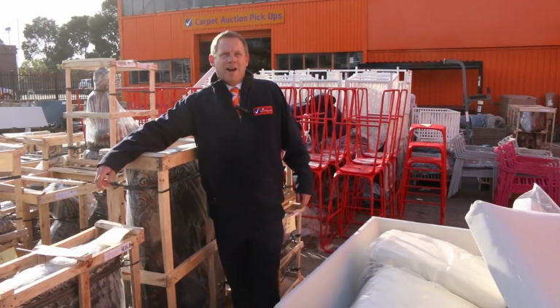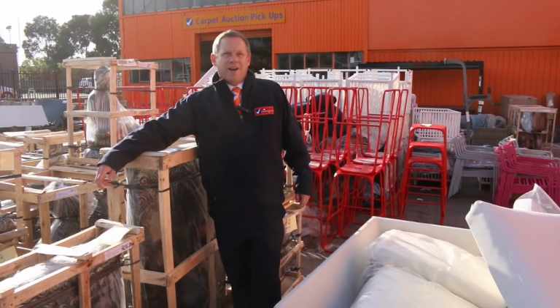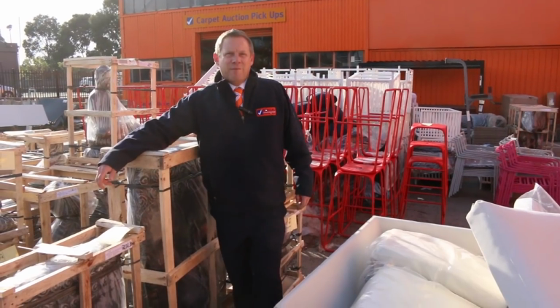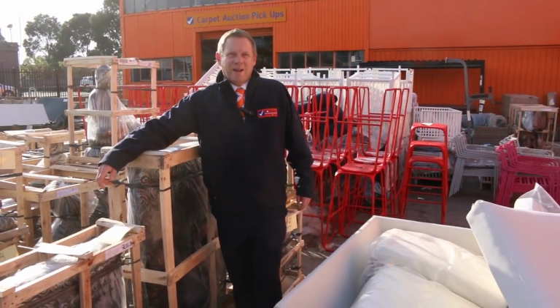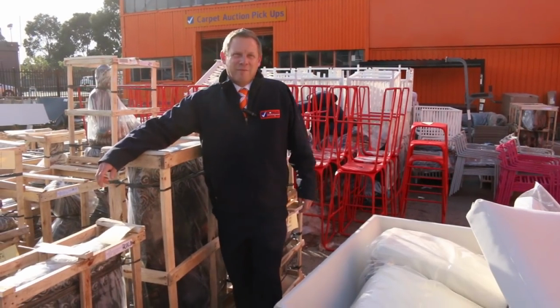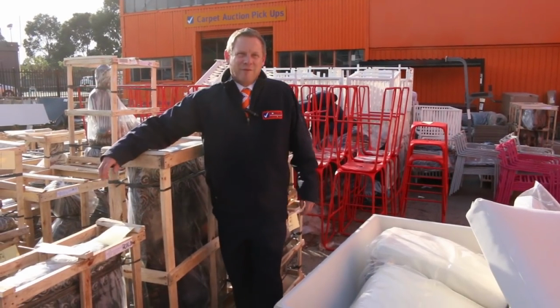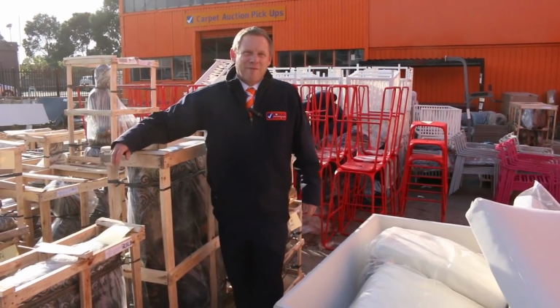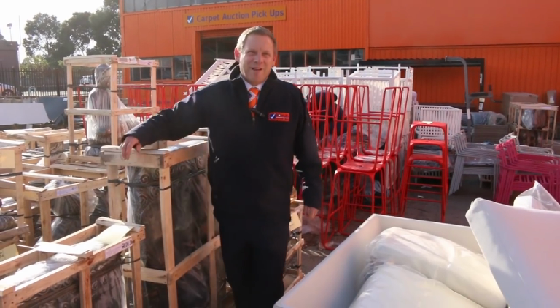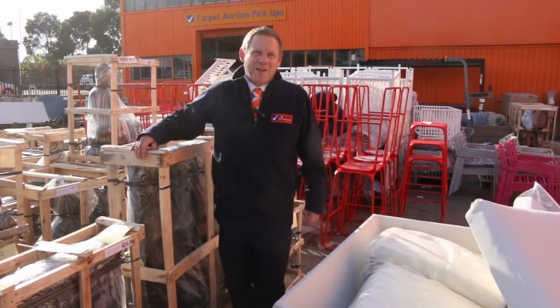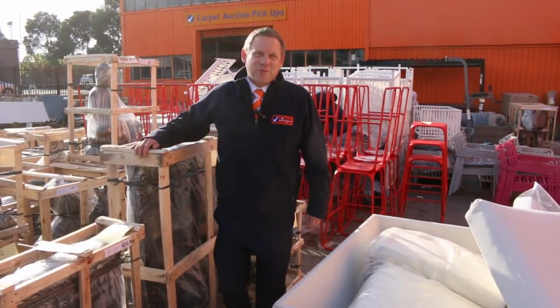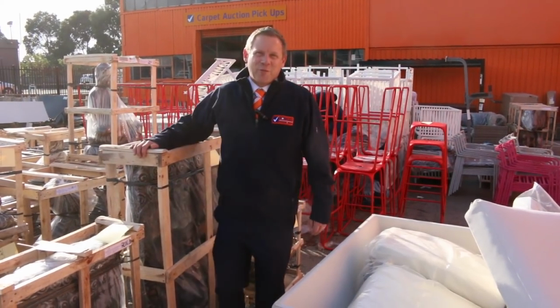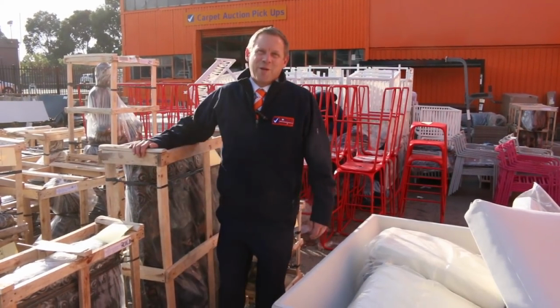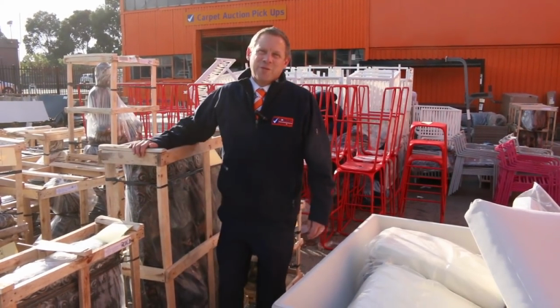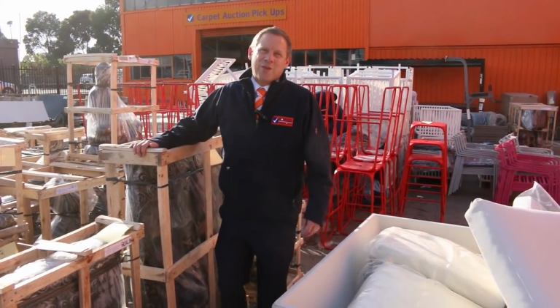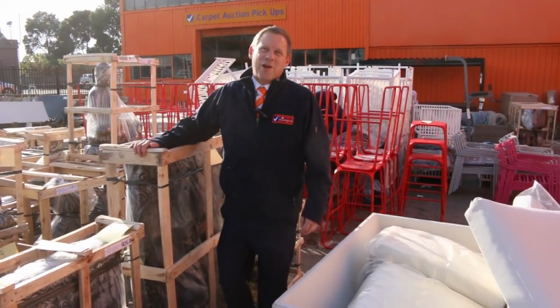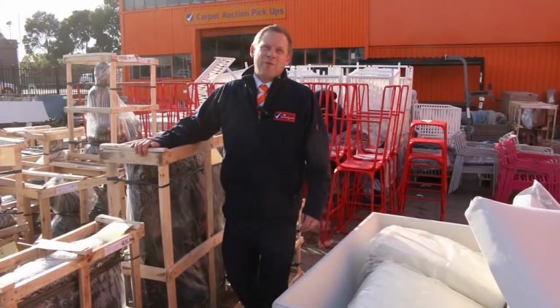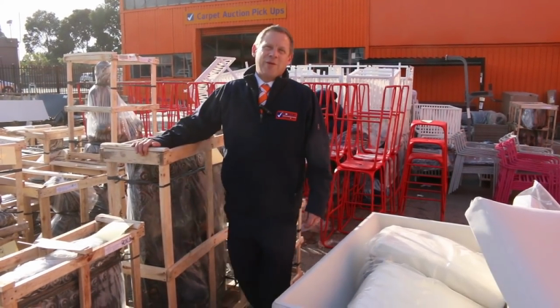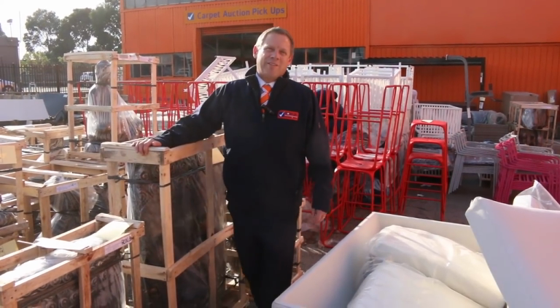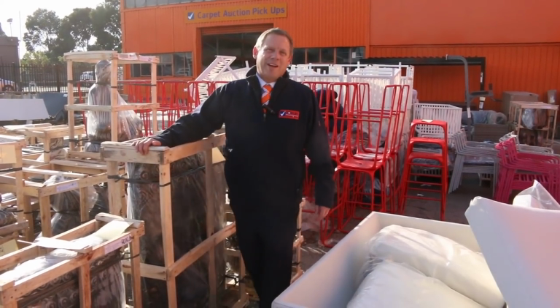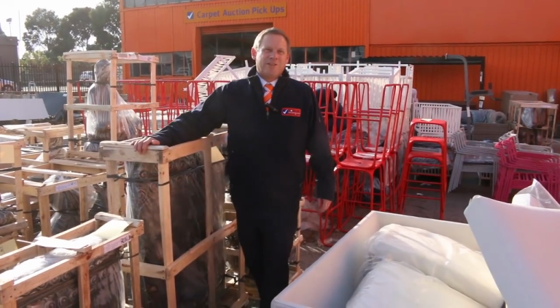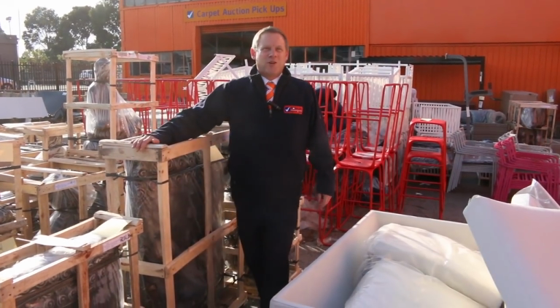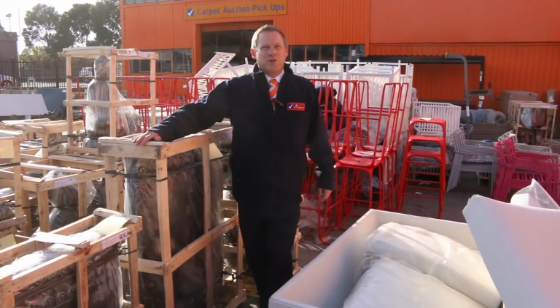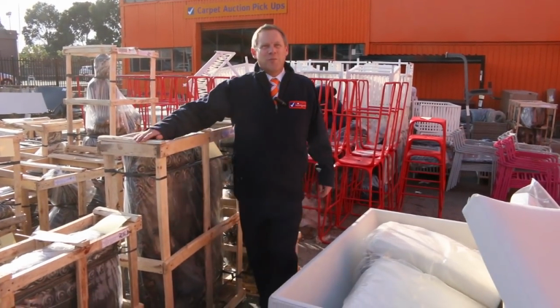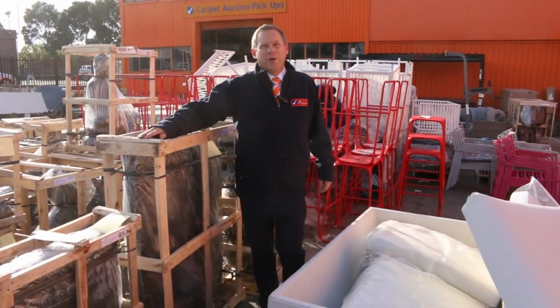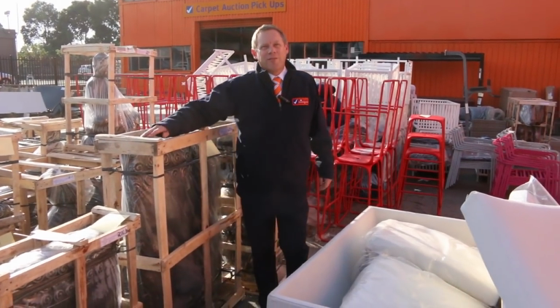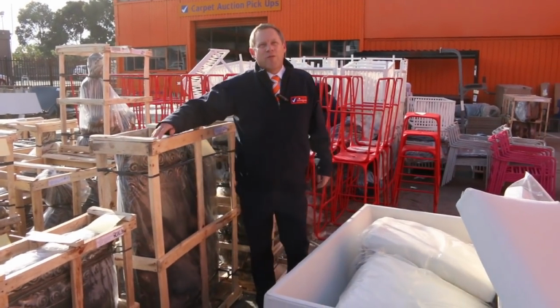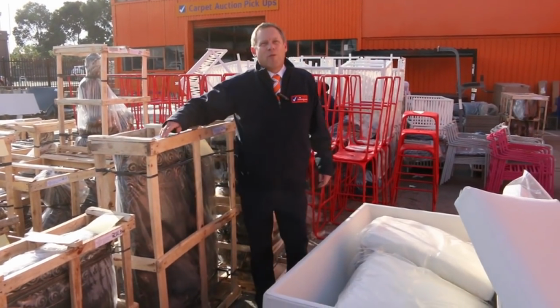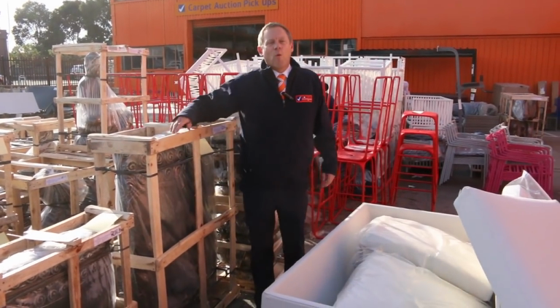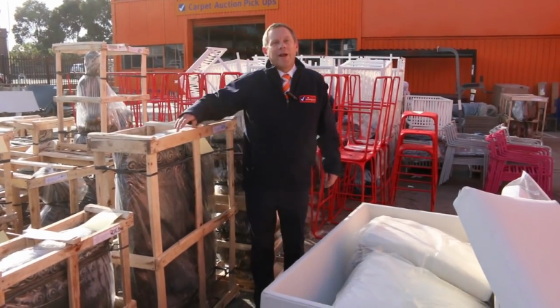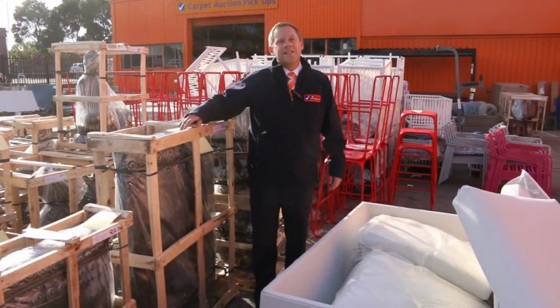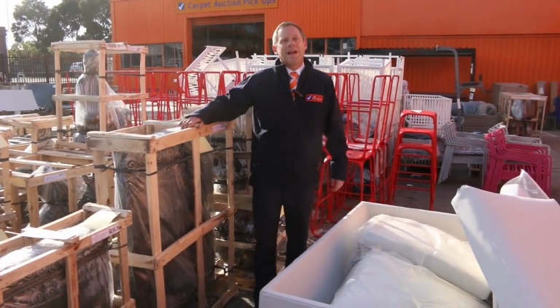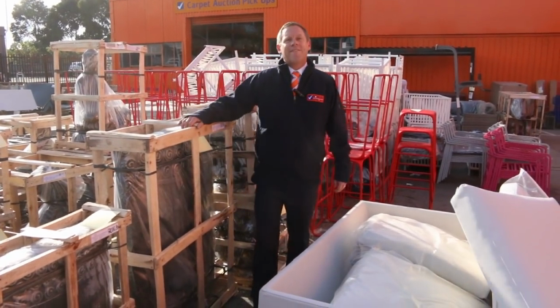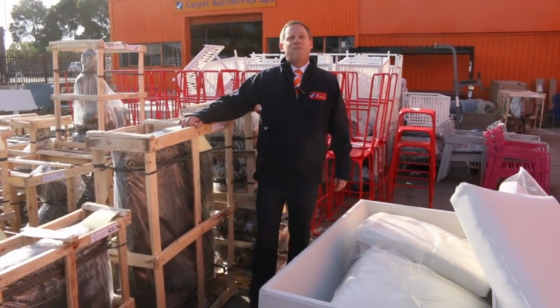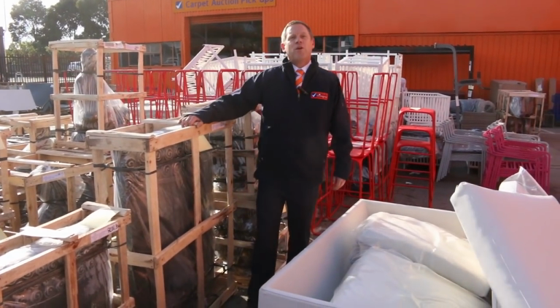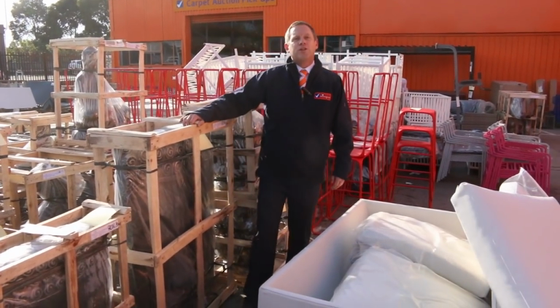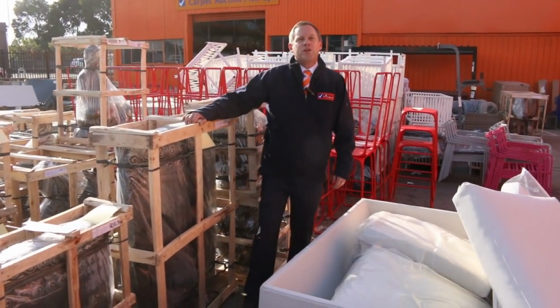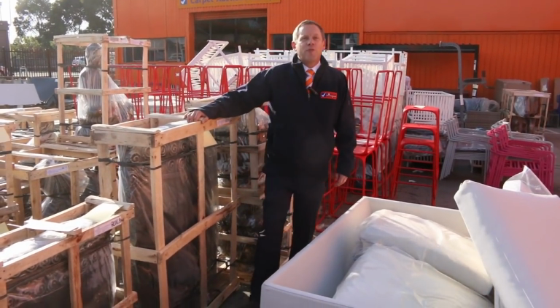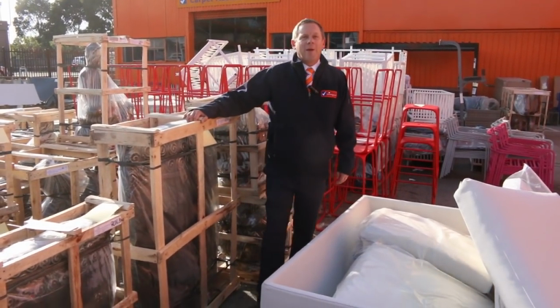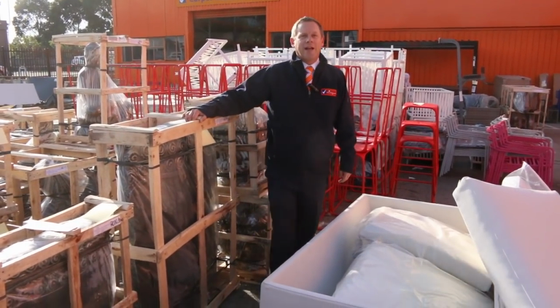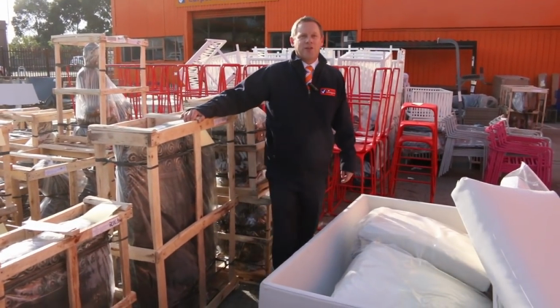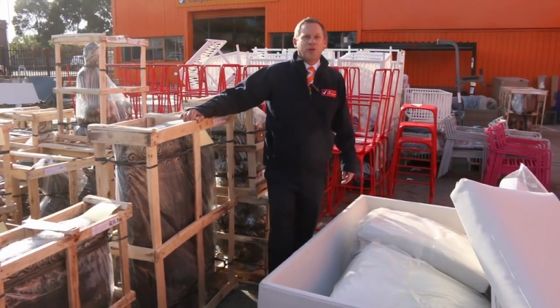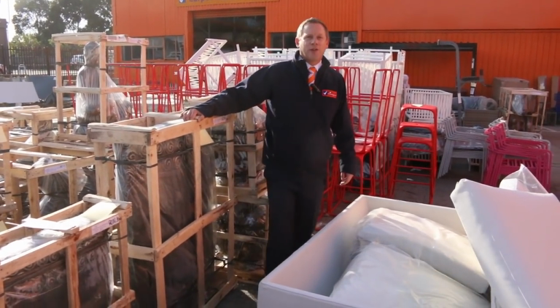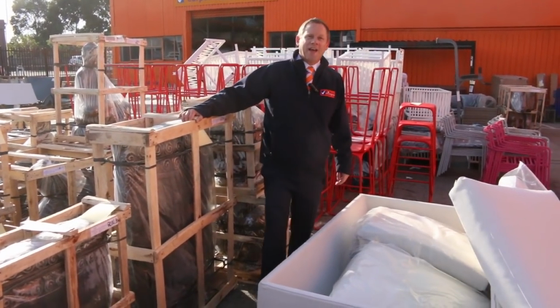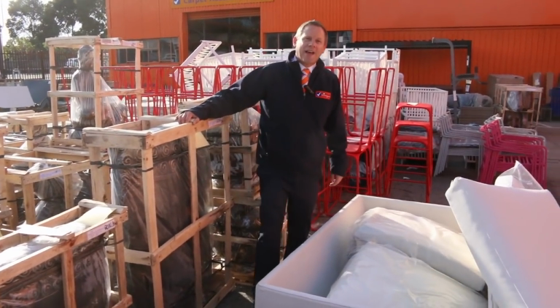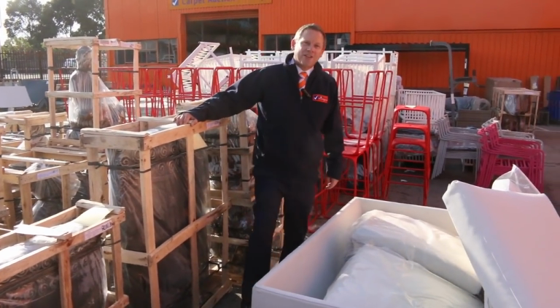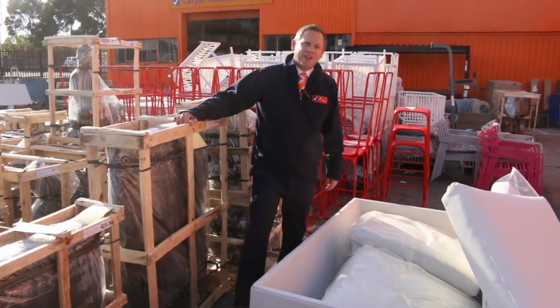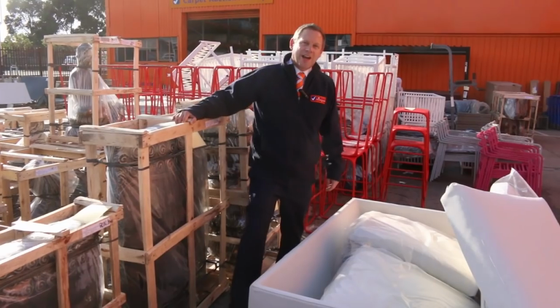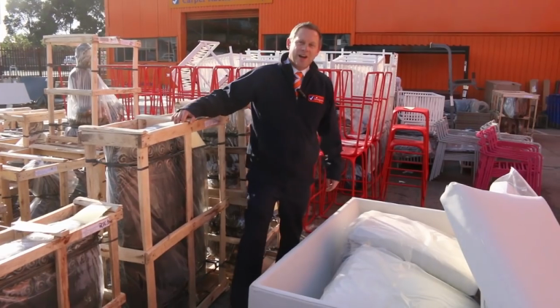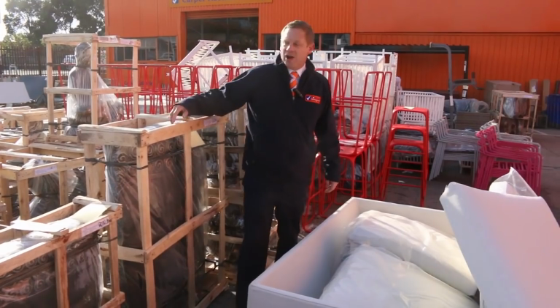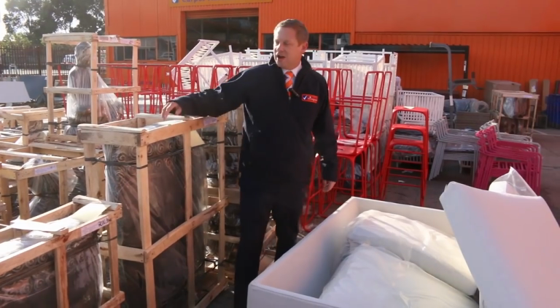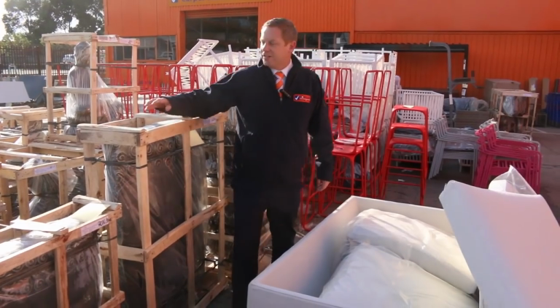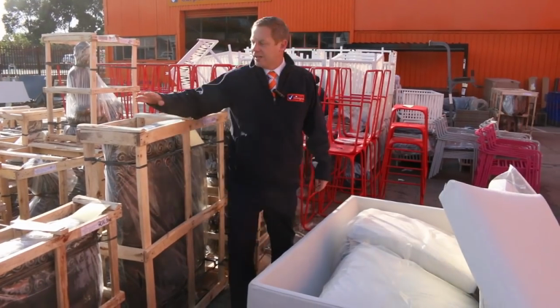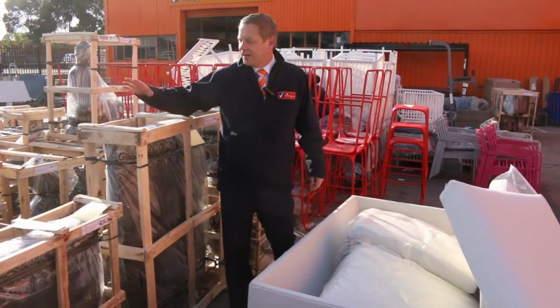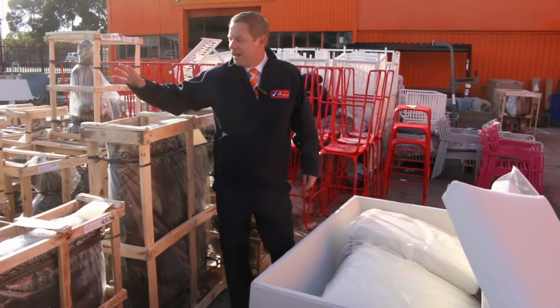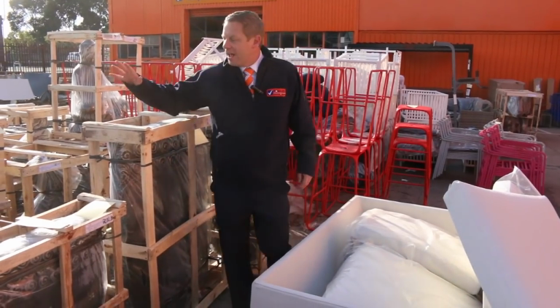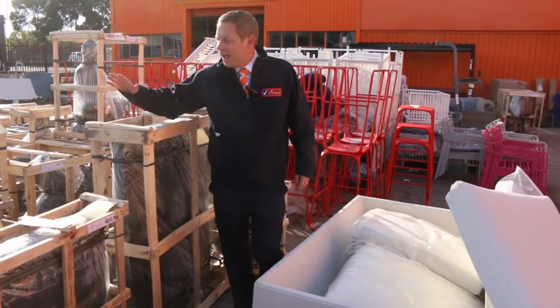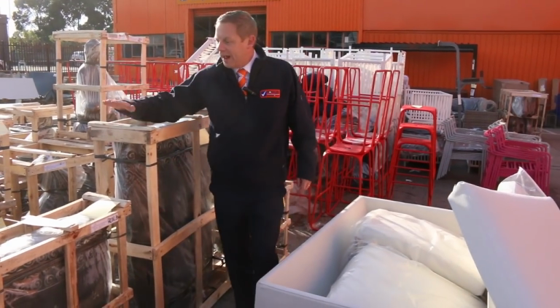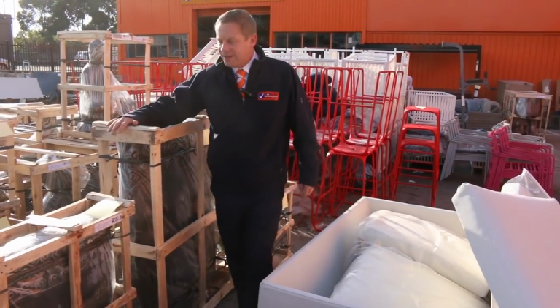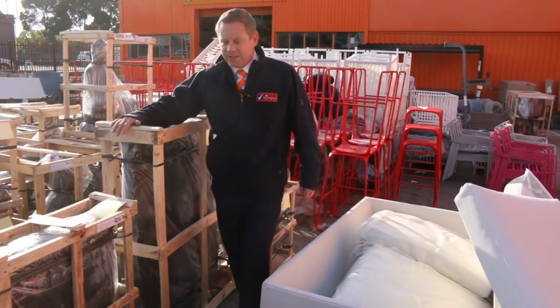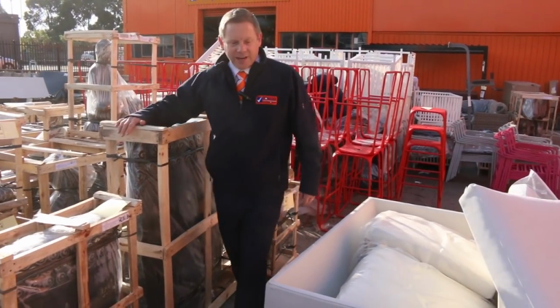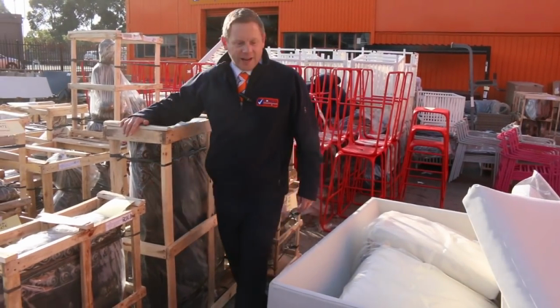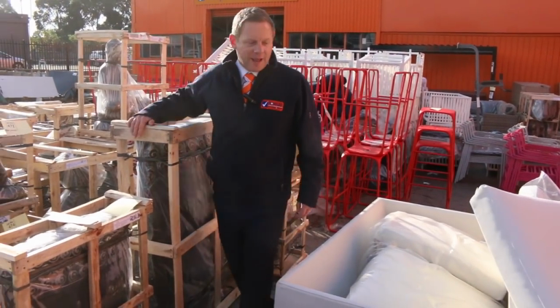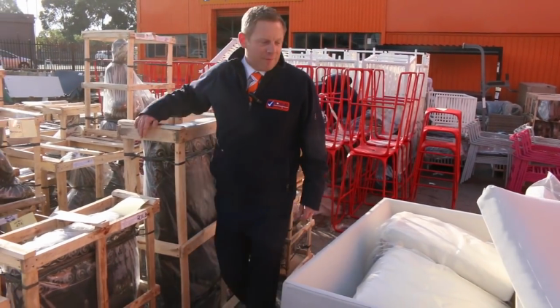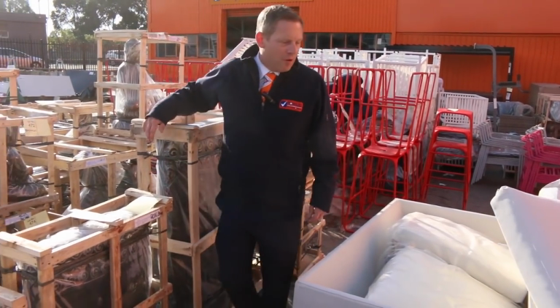Hi, I'm Liam from Fowles and welcome to the Home Renovators Auction Preview for Wednesday the 1st of May 2019 at 10am.